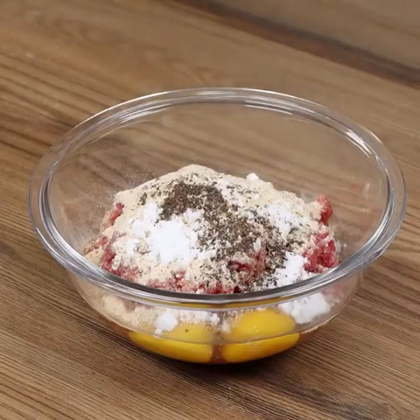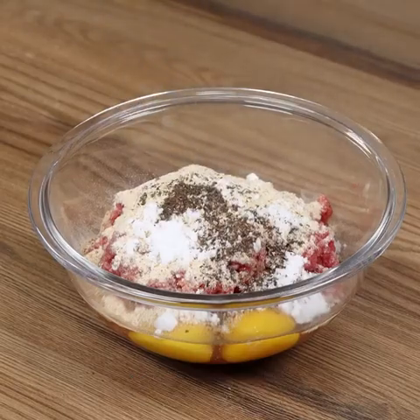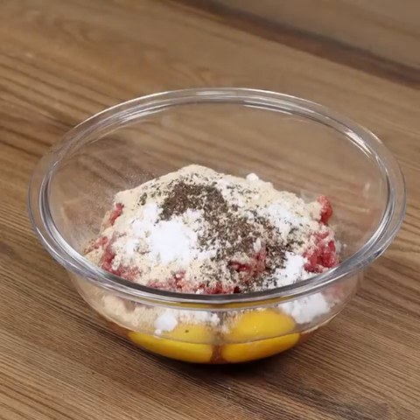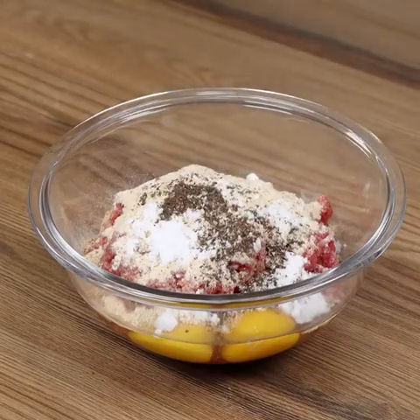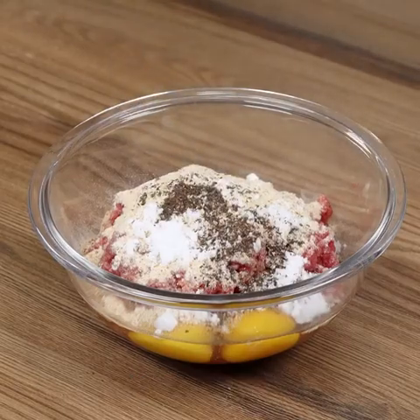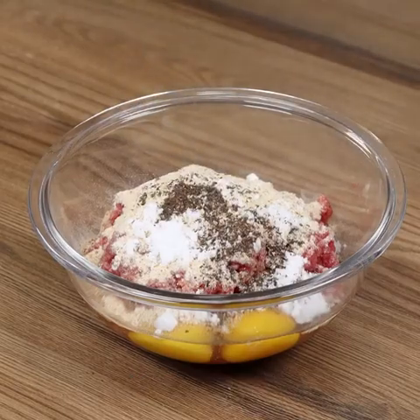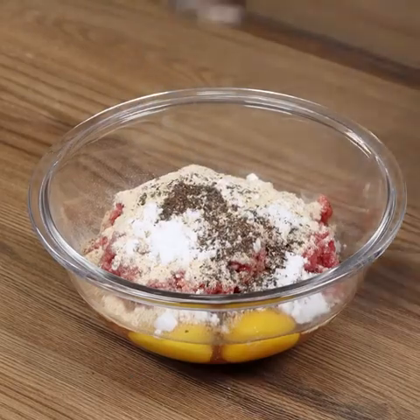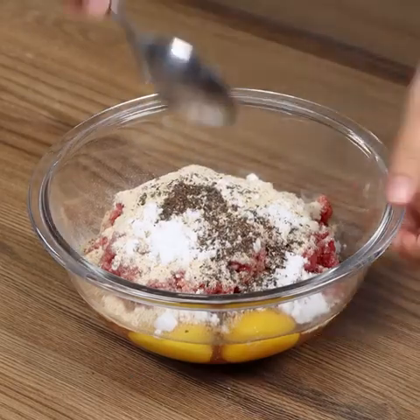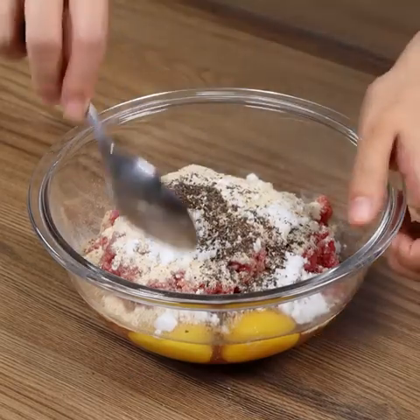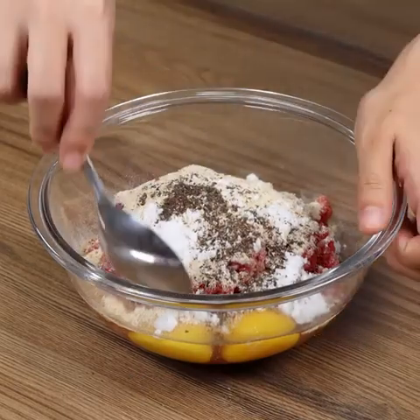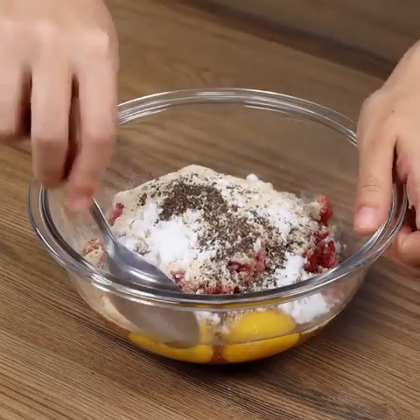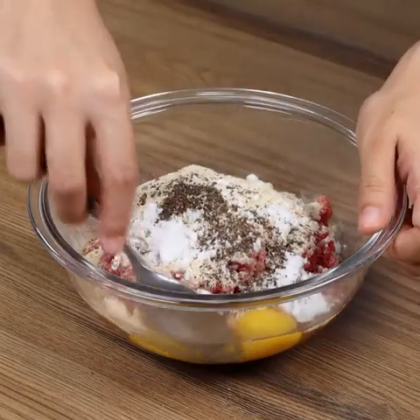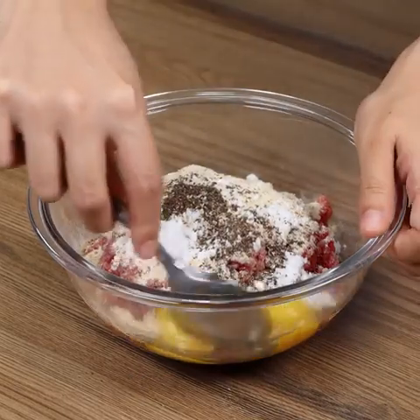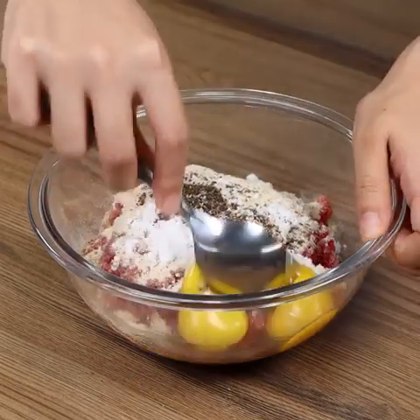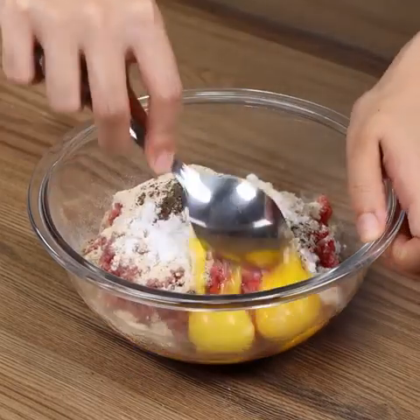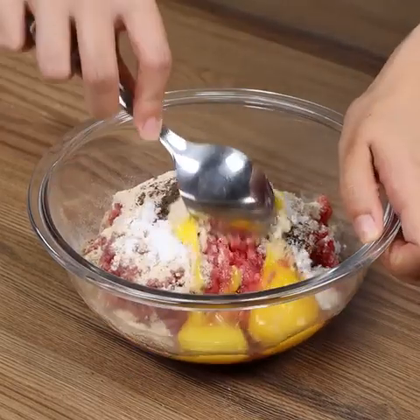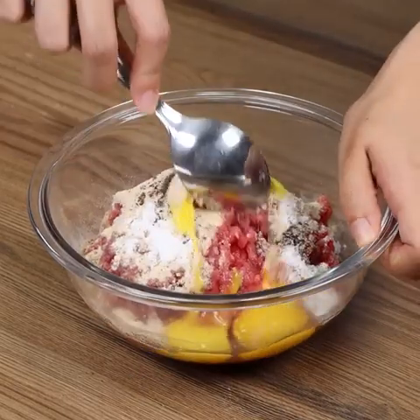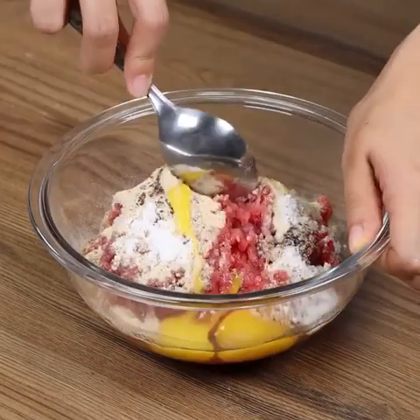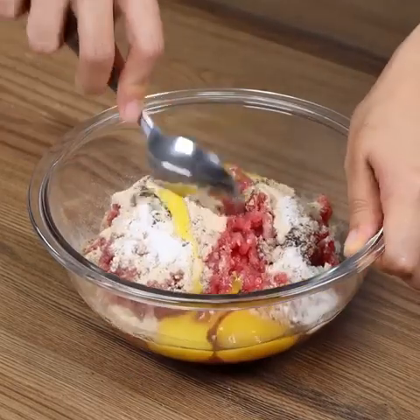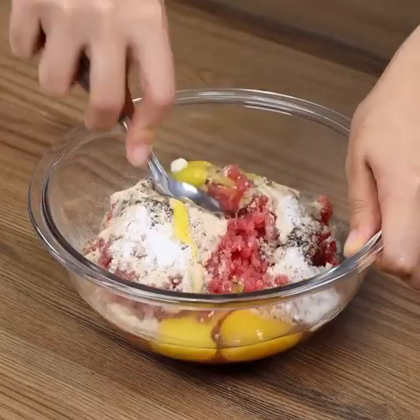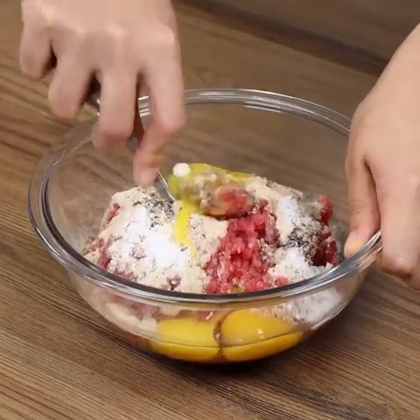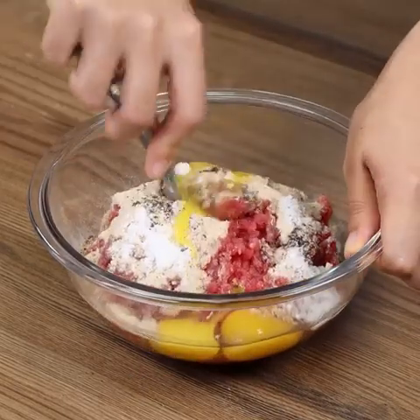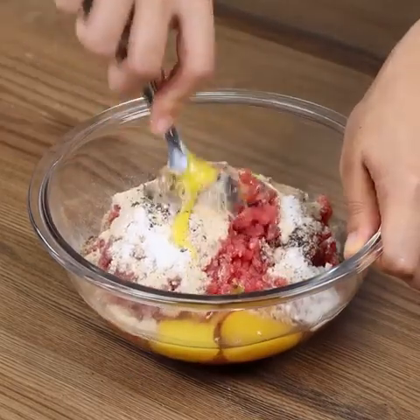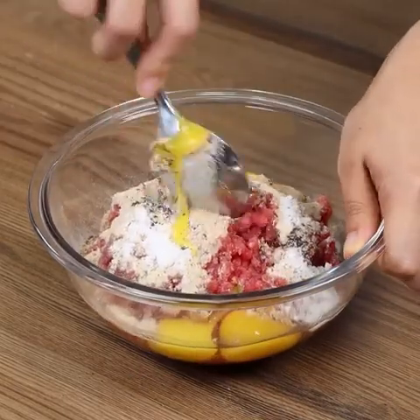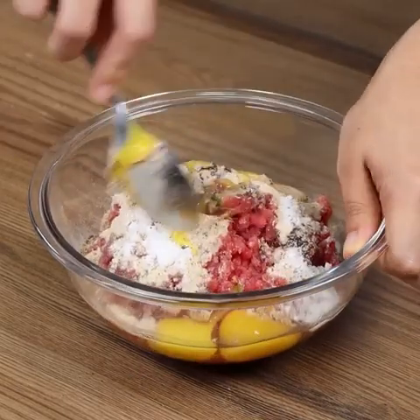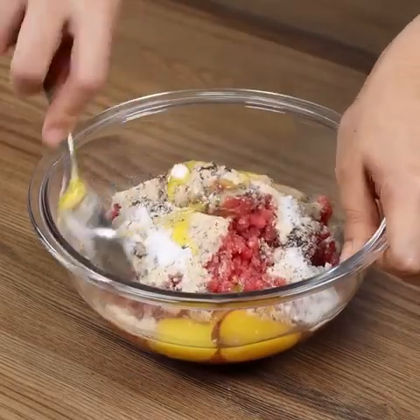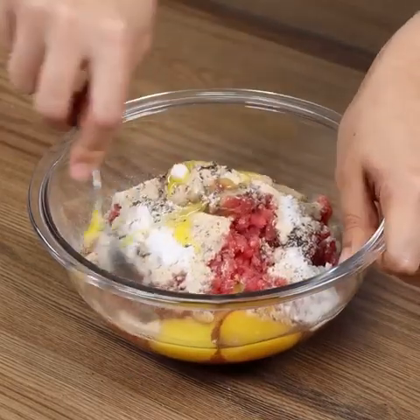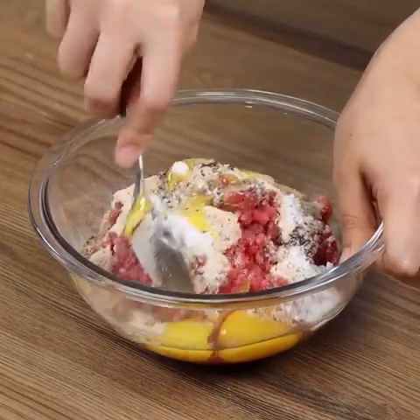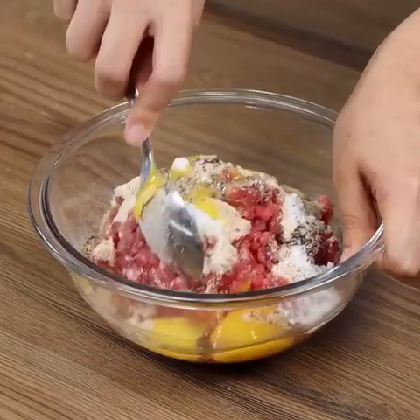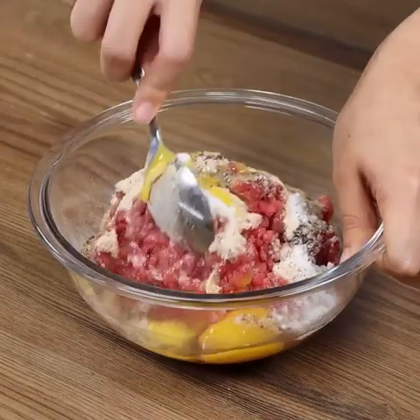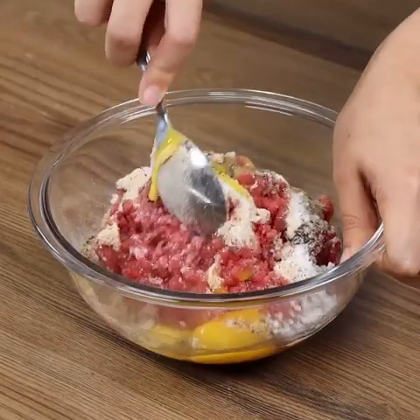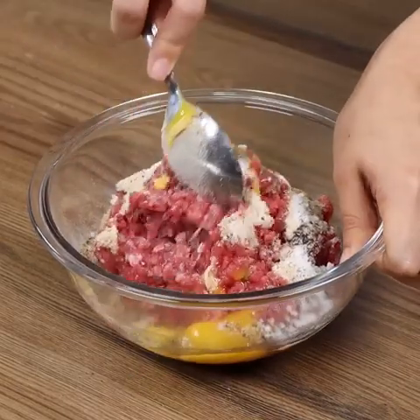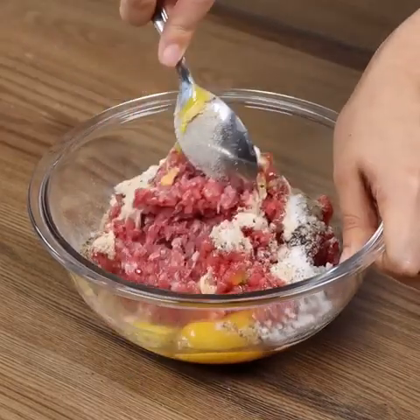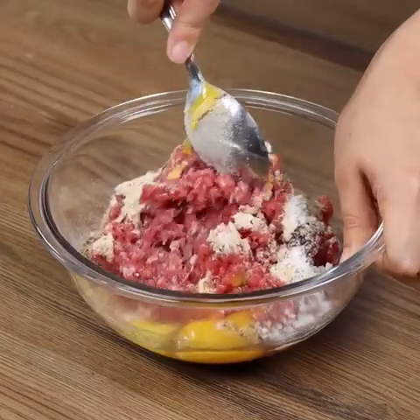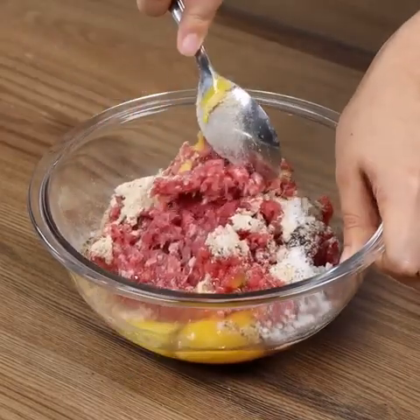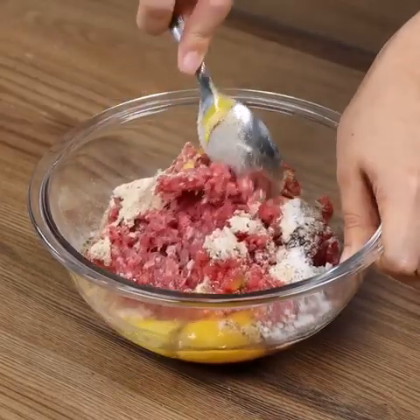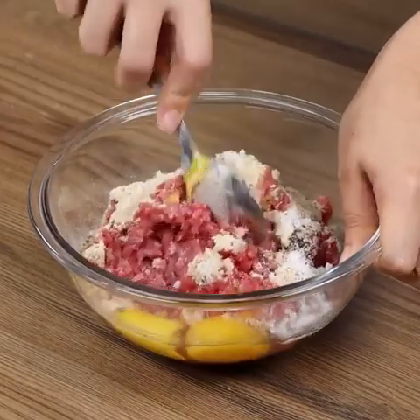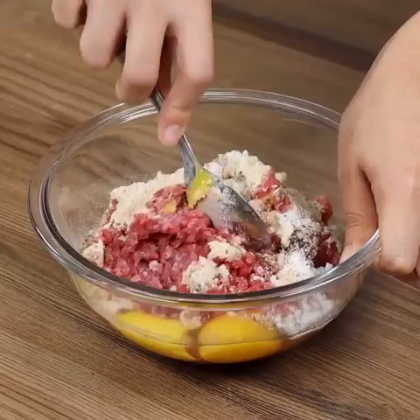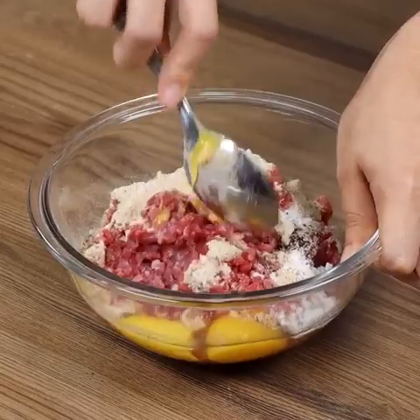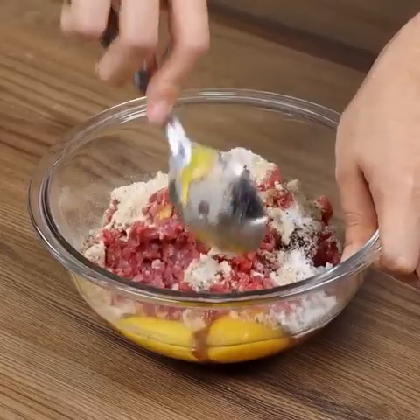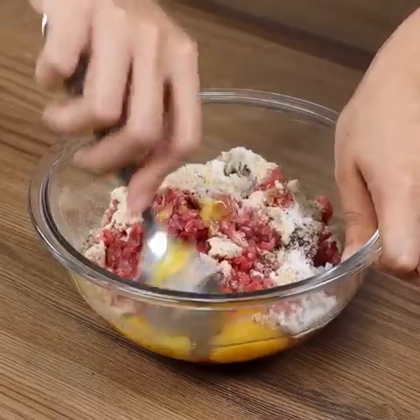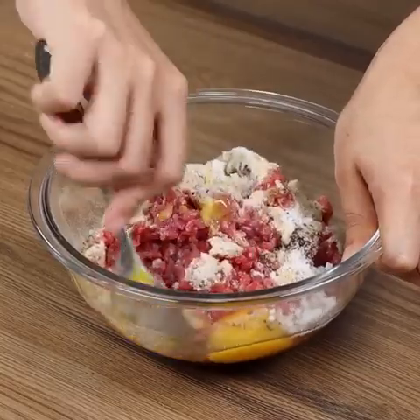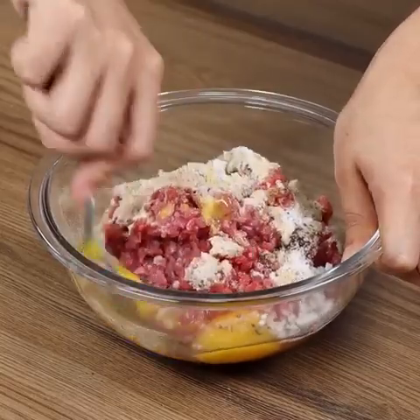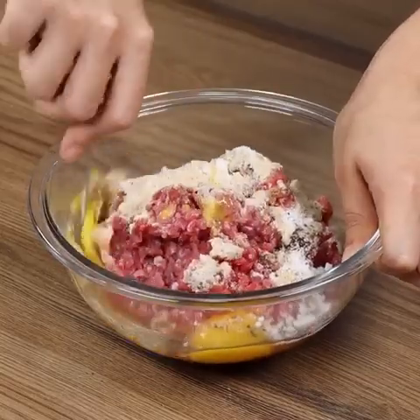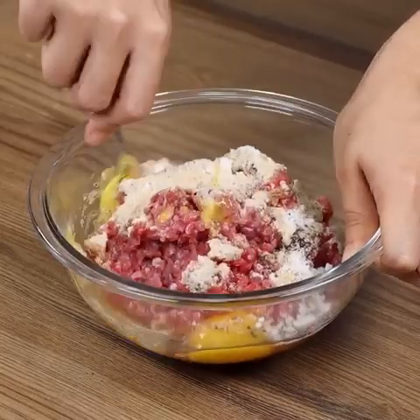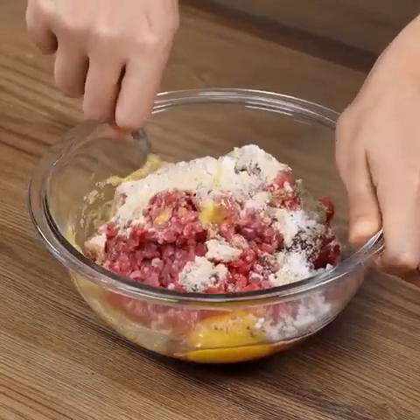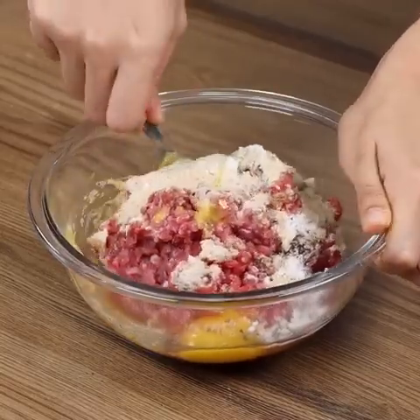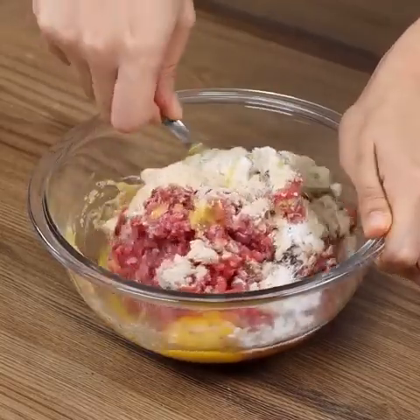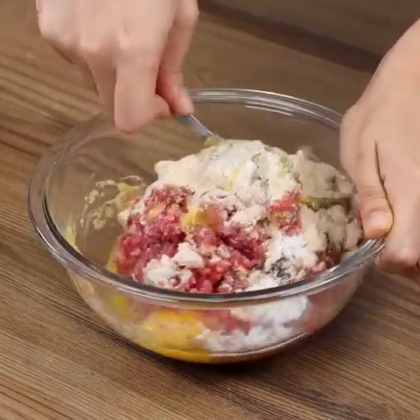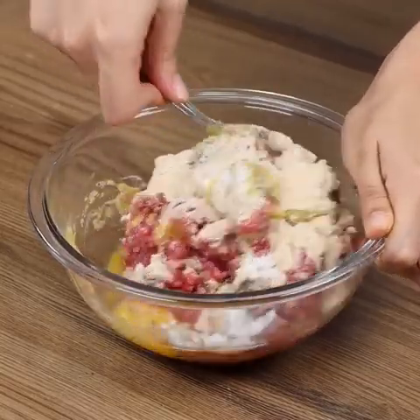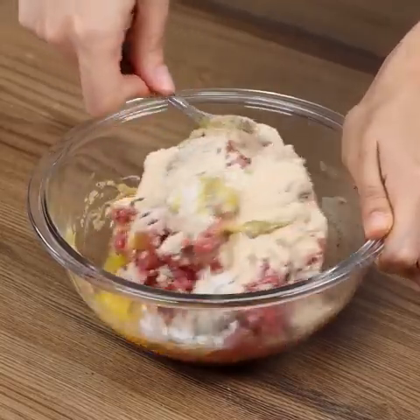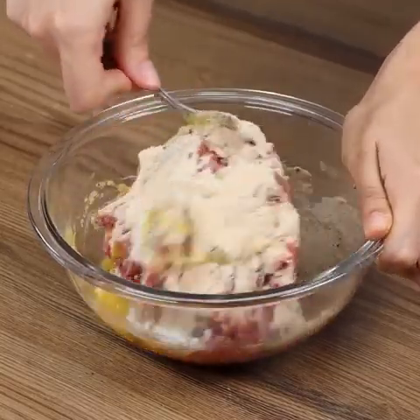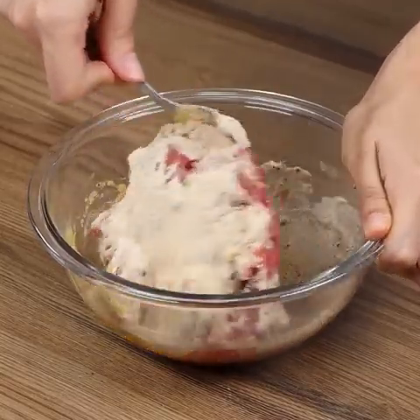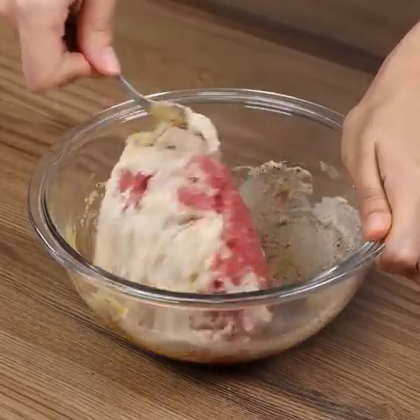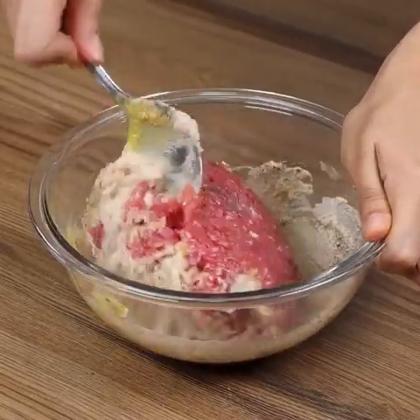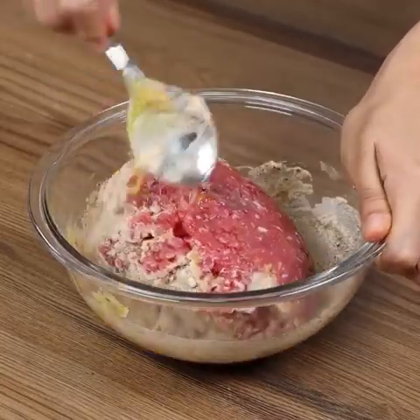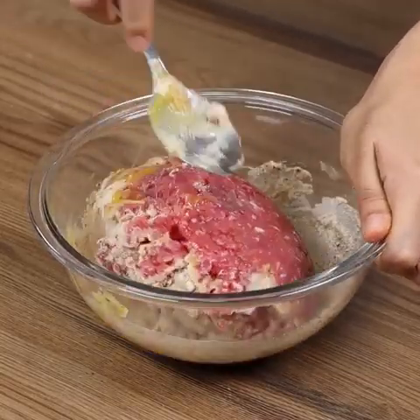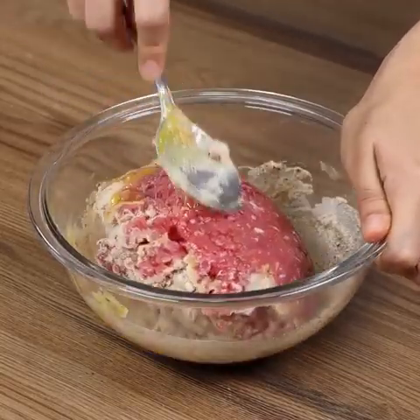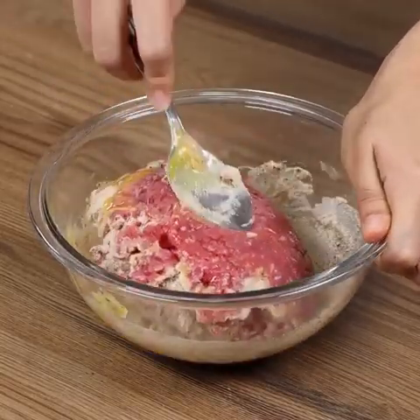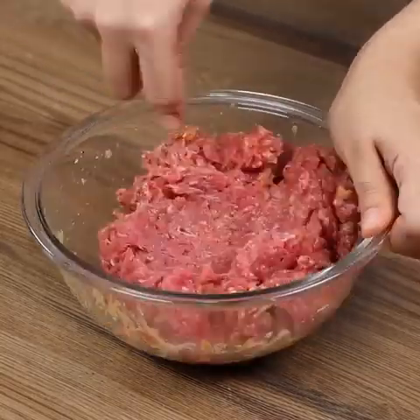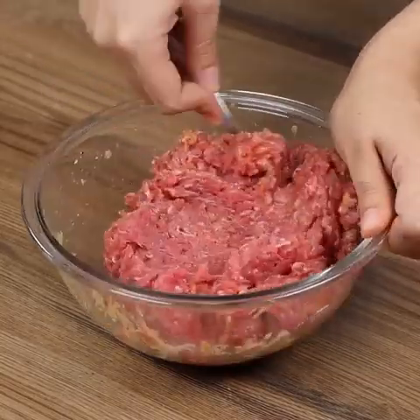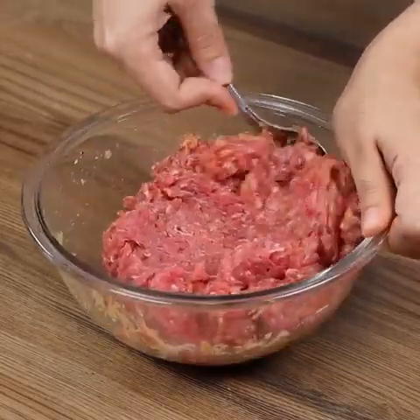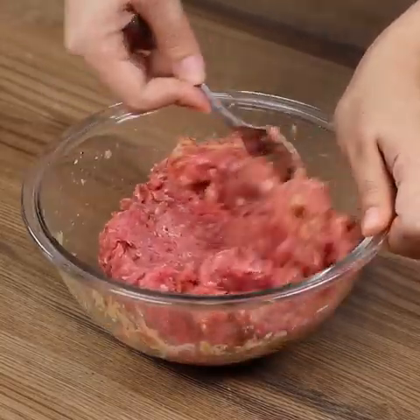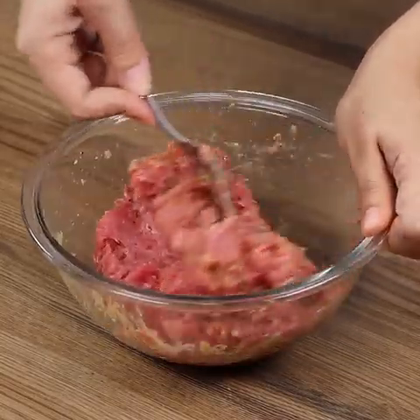You guys, this recipe is perfect for lunch. It's very quick and easy to prepare. You cannot miss it!